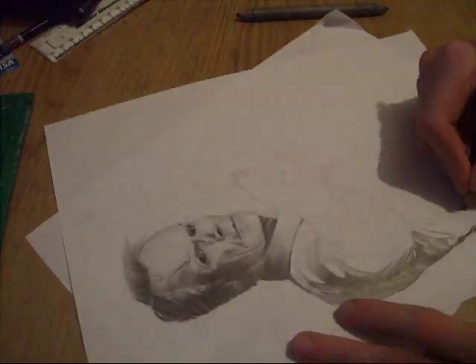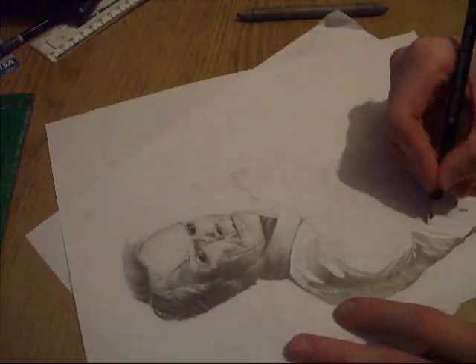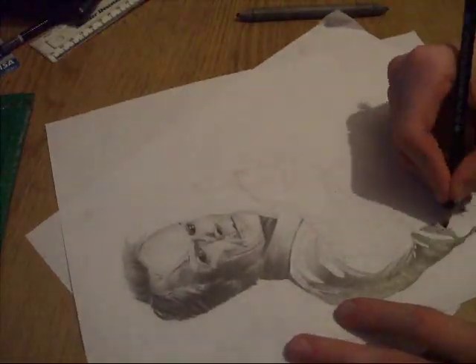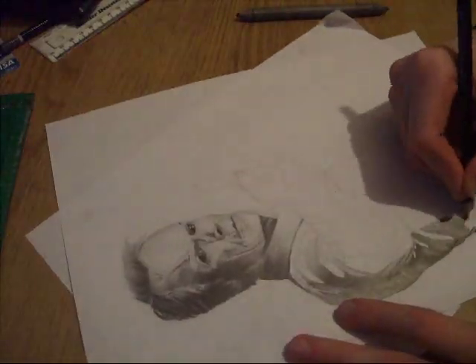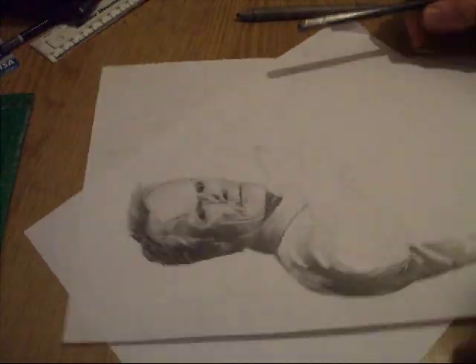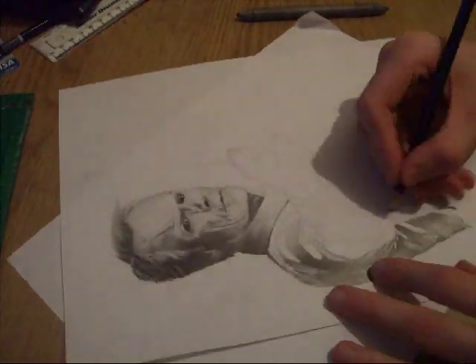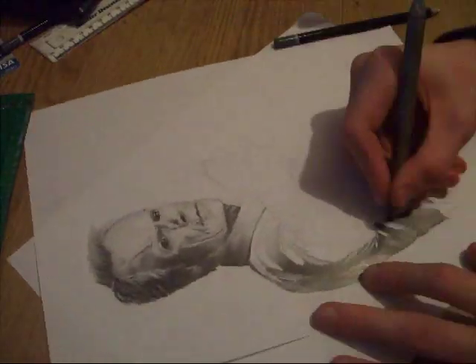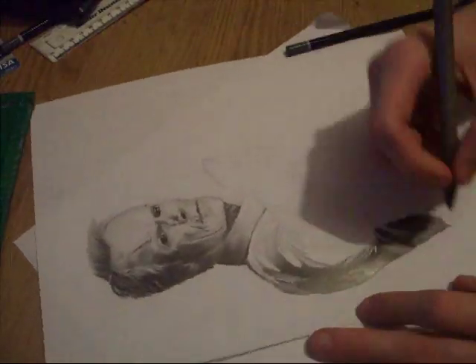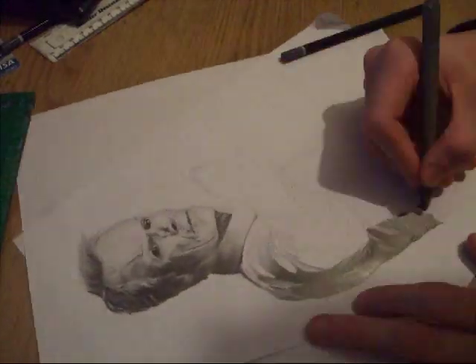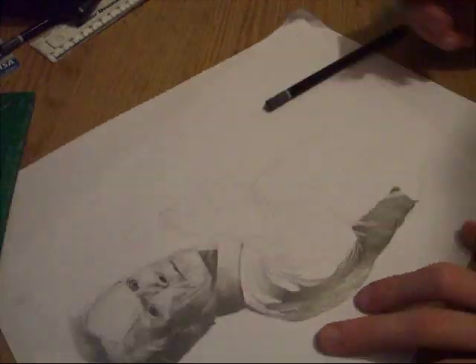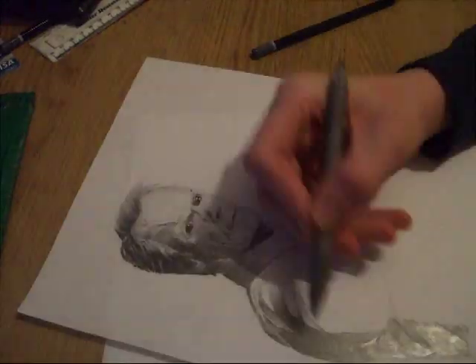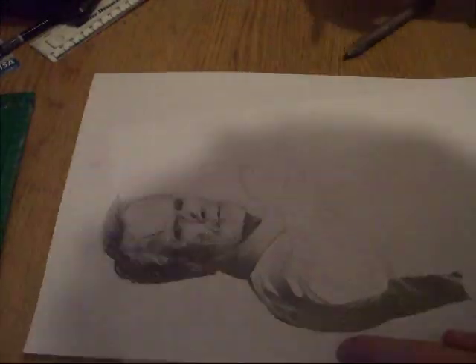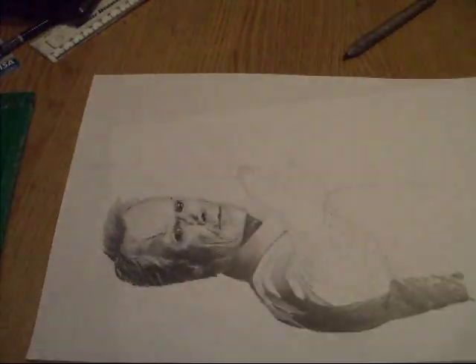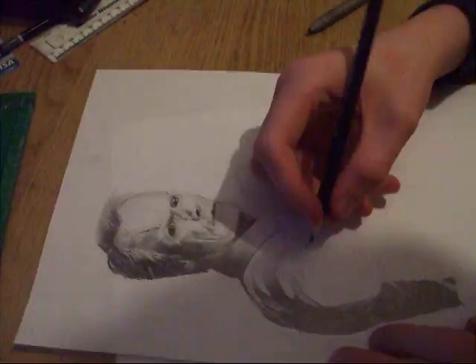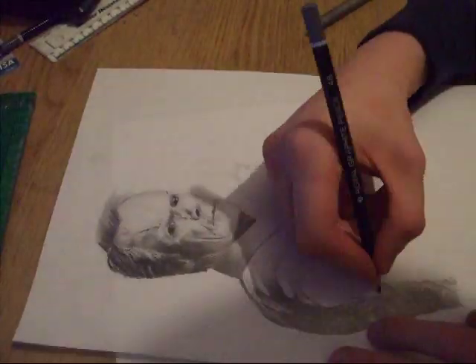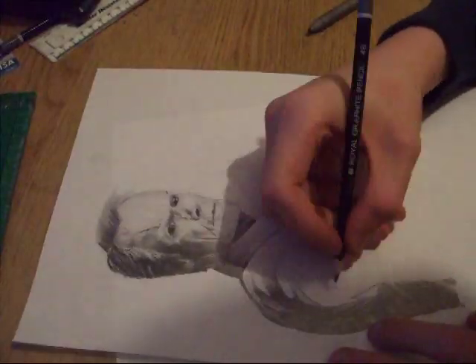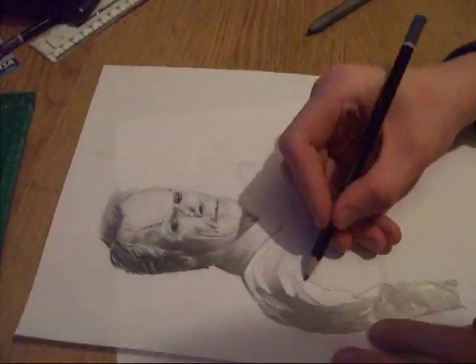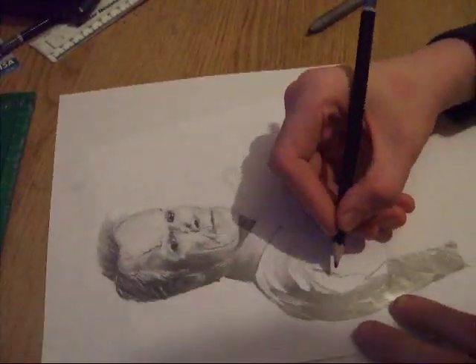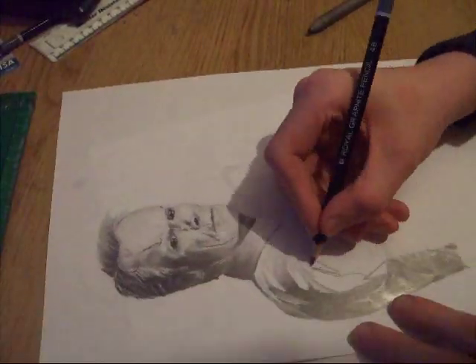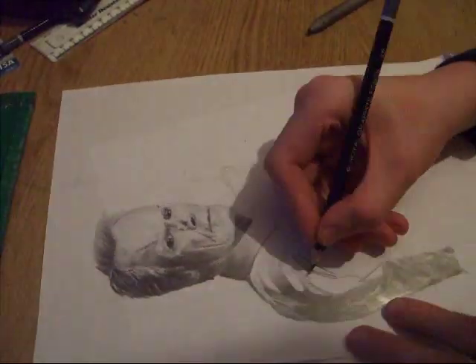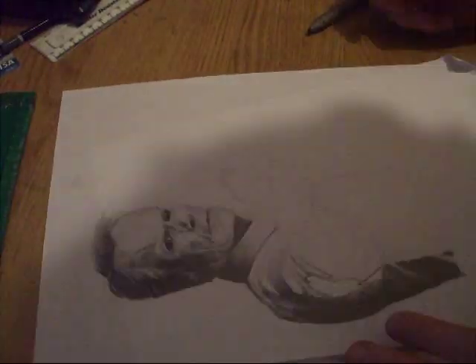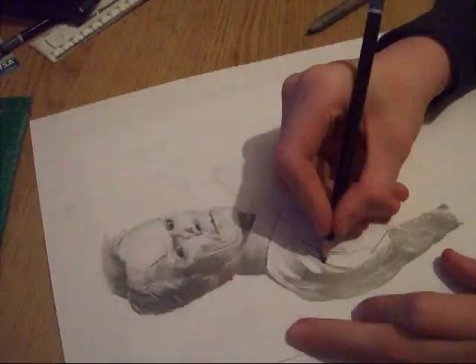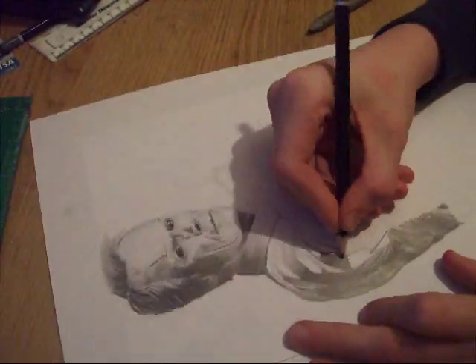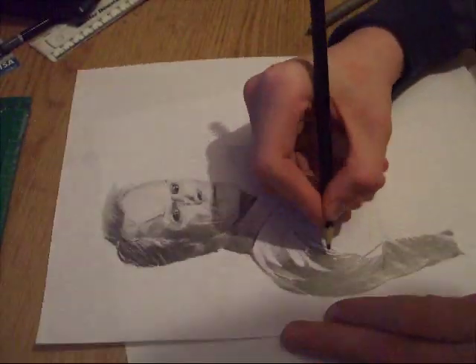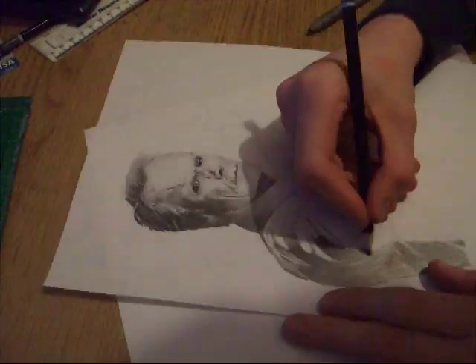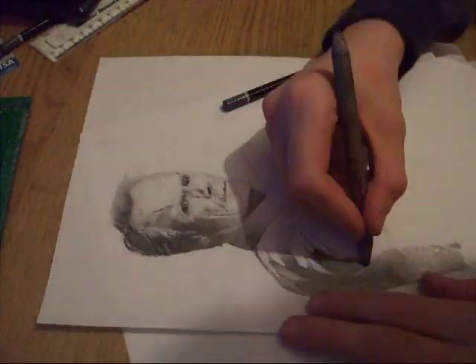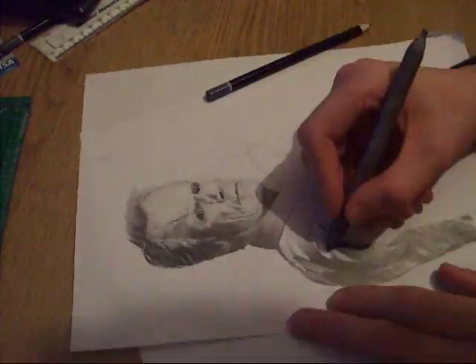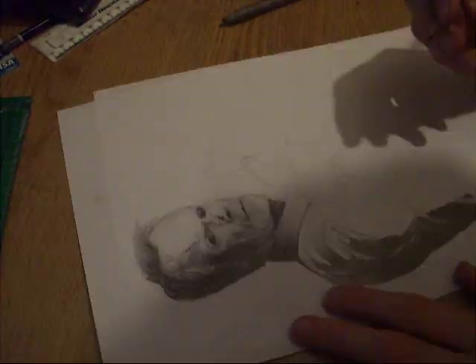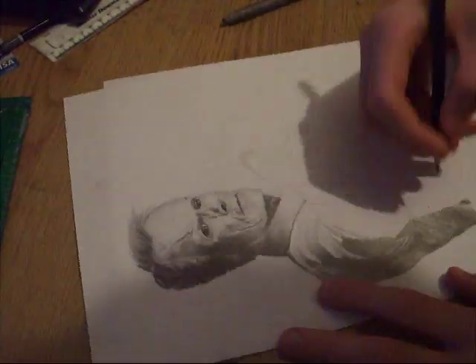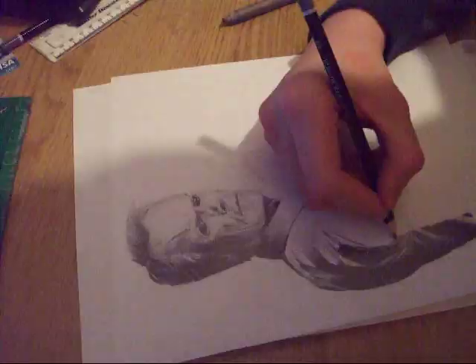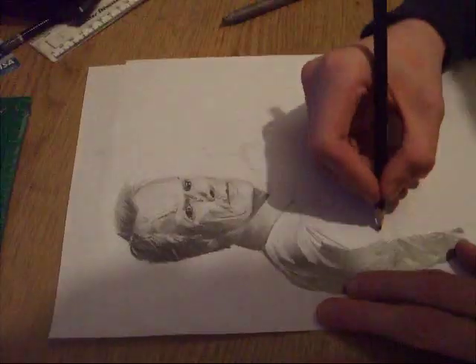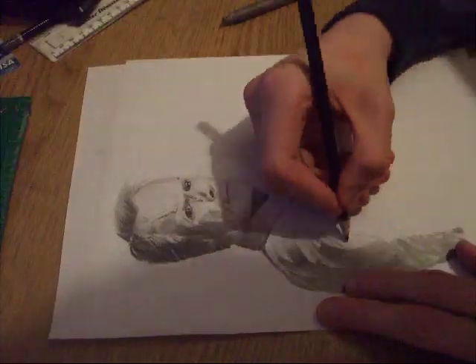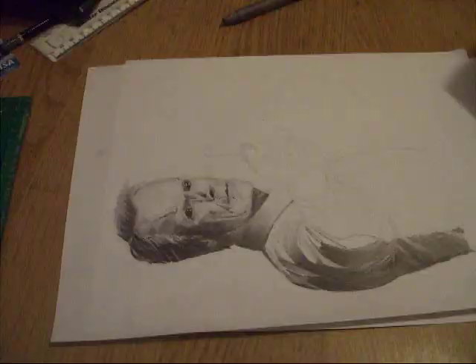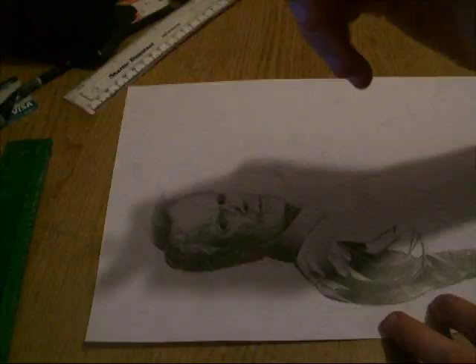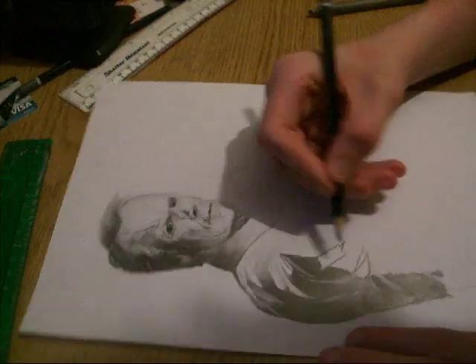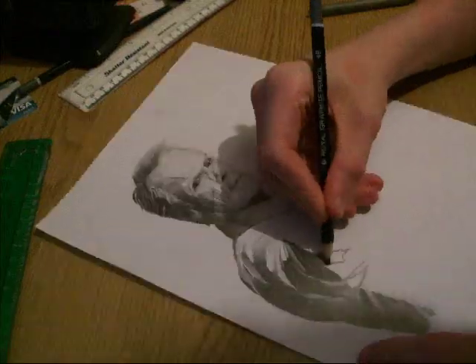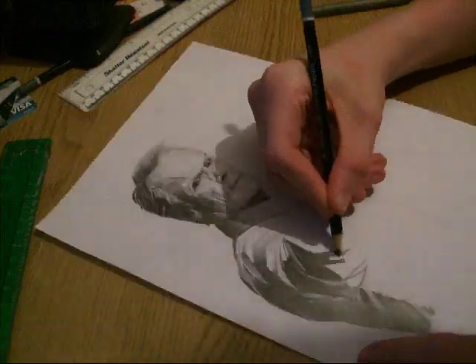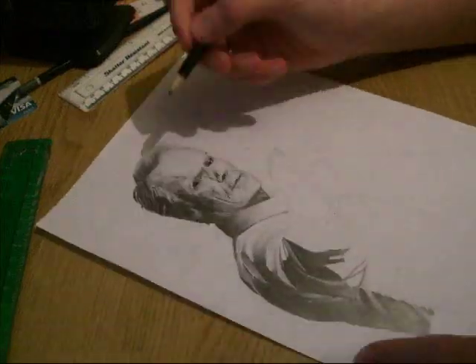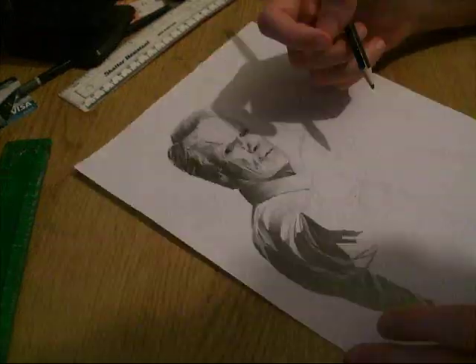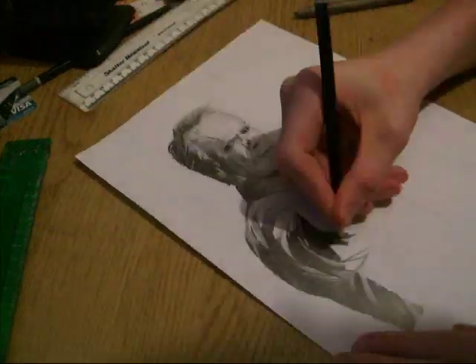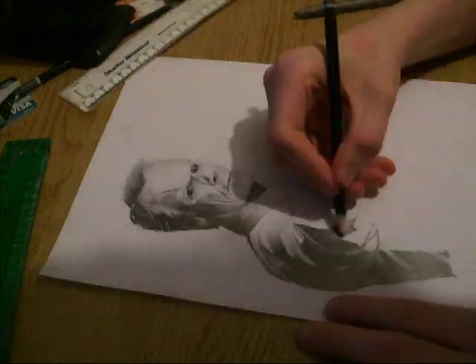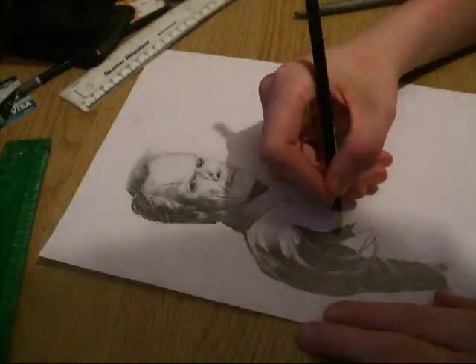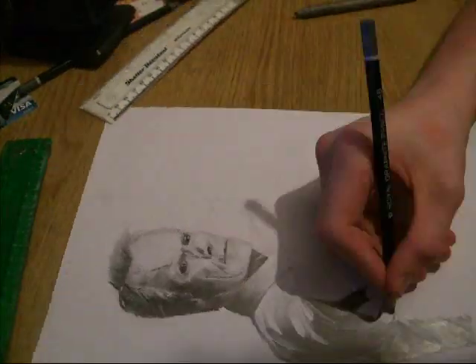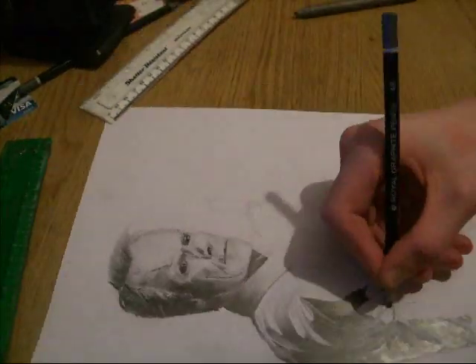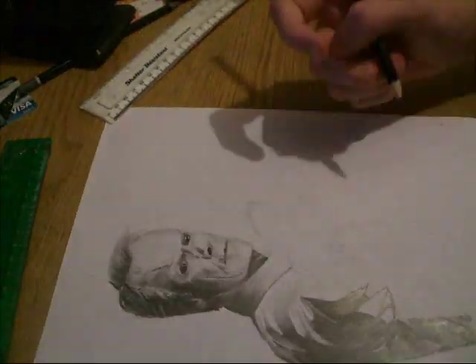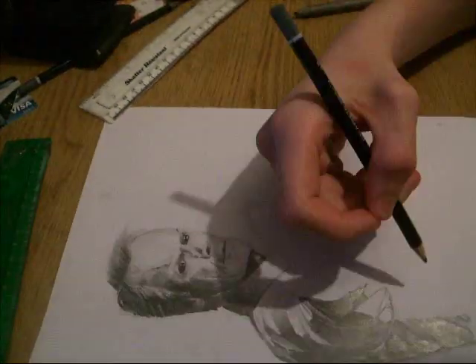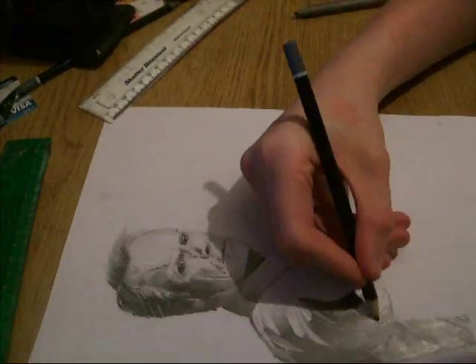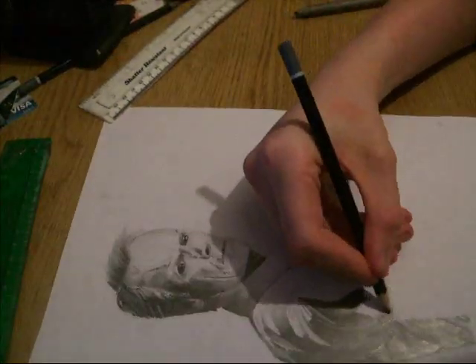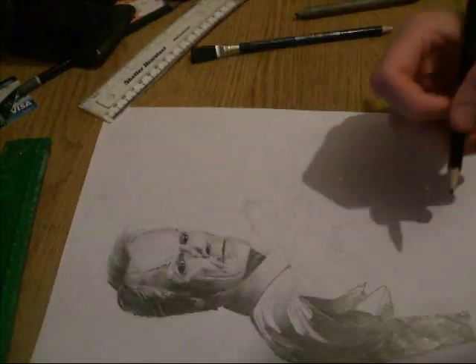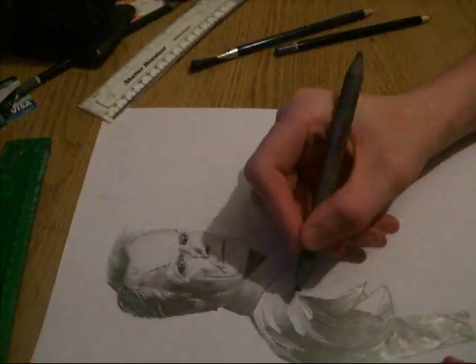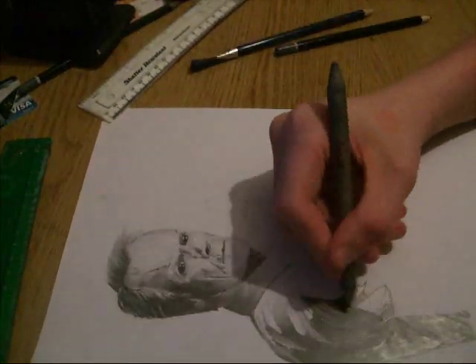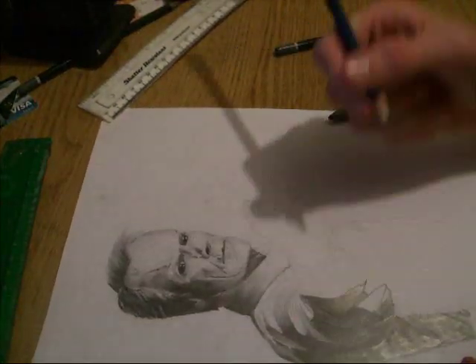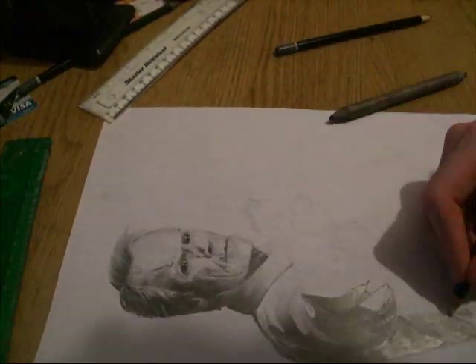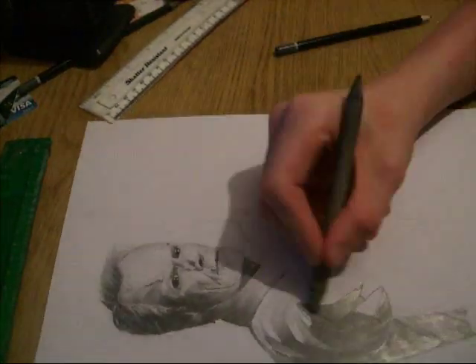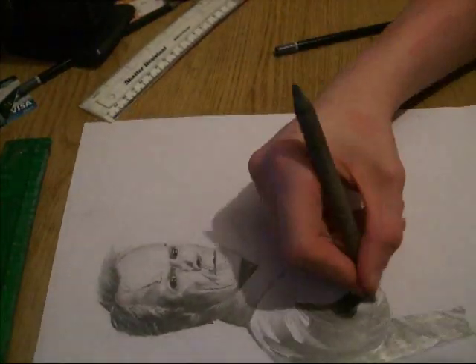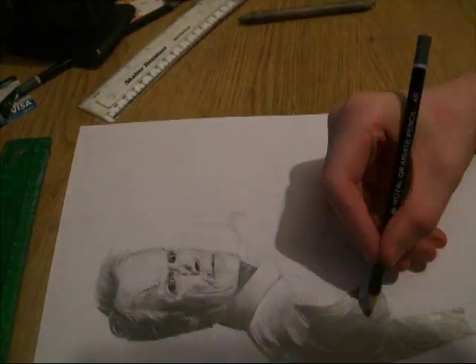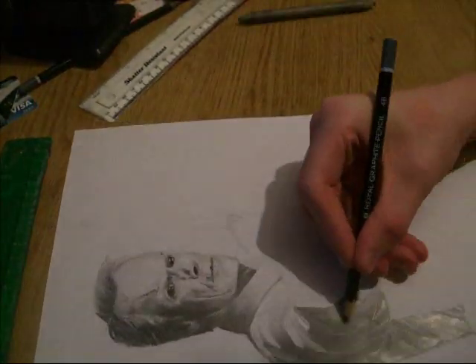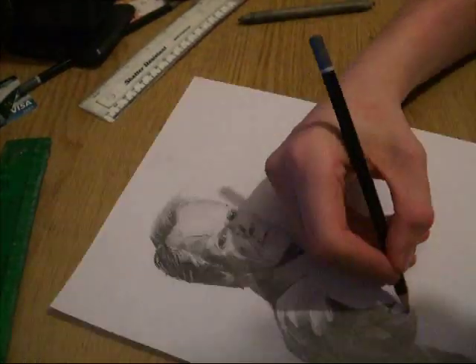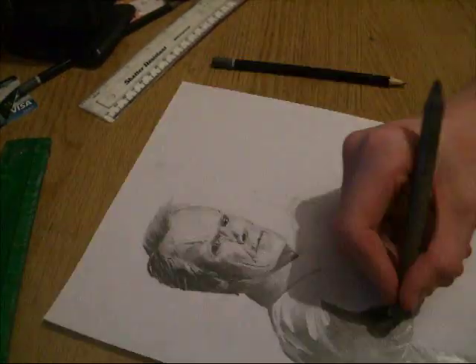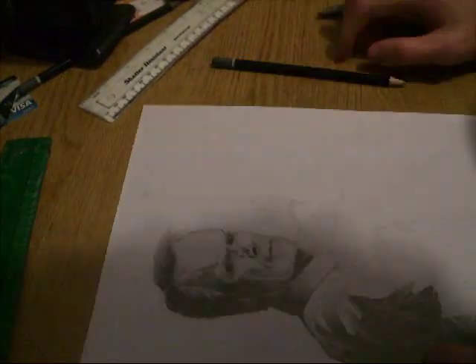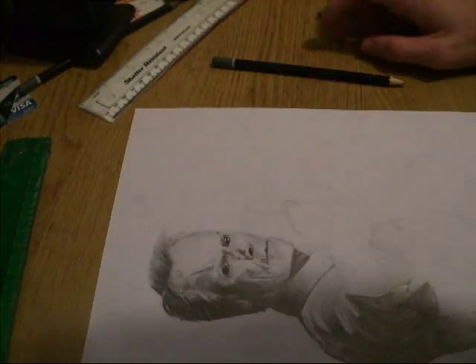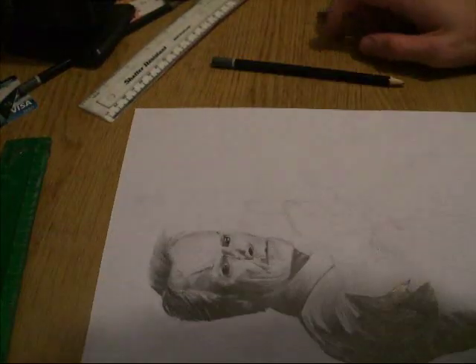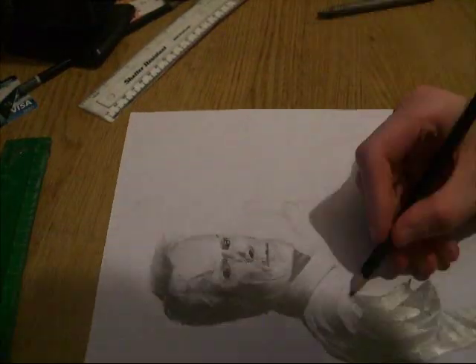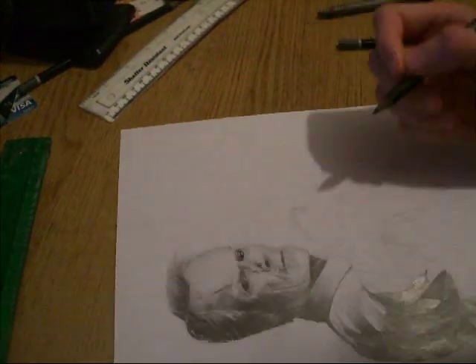If you've got any questions about how I drew this, or anything about any of my other pictures, just ask and I'll try and reply to it.